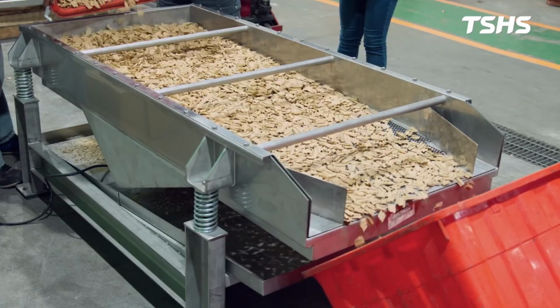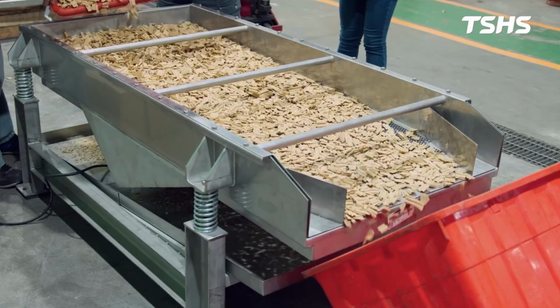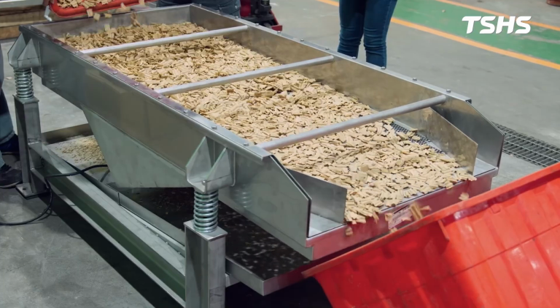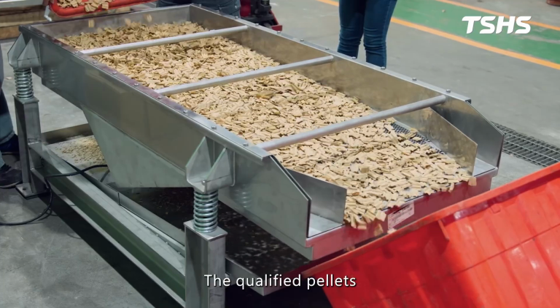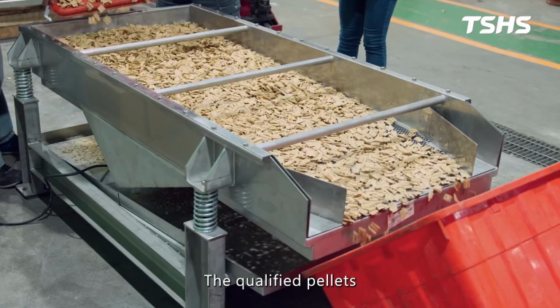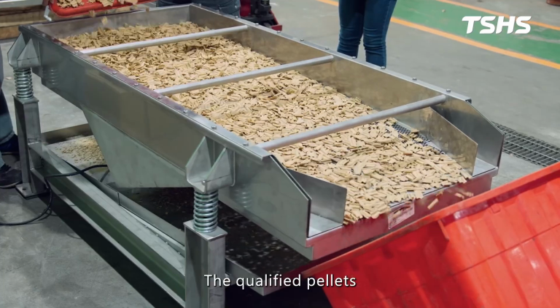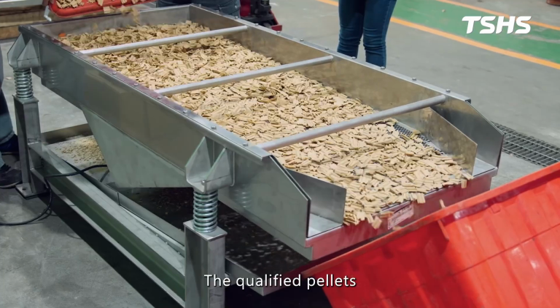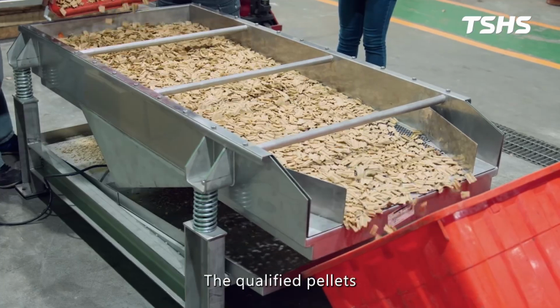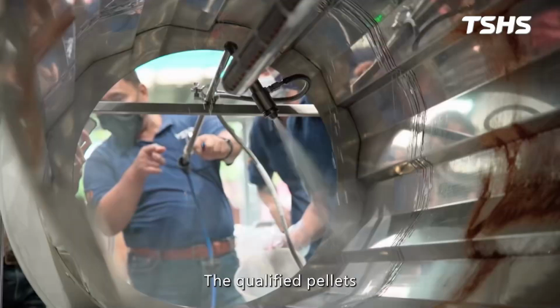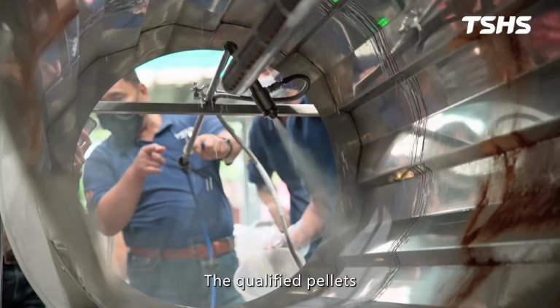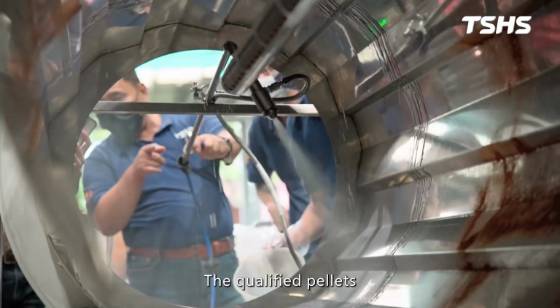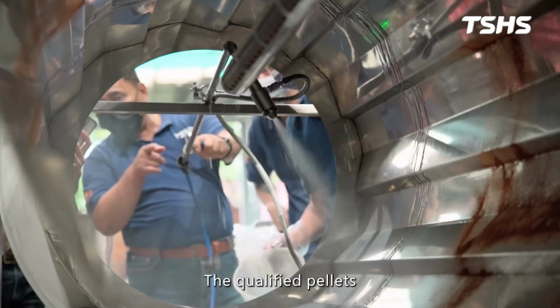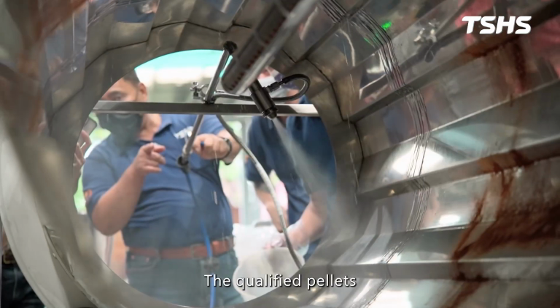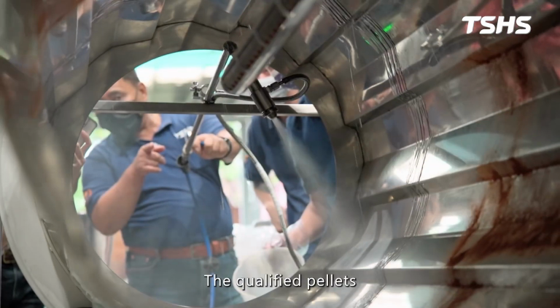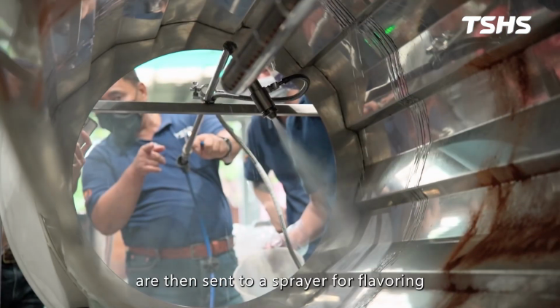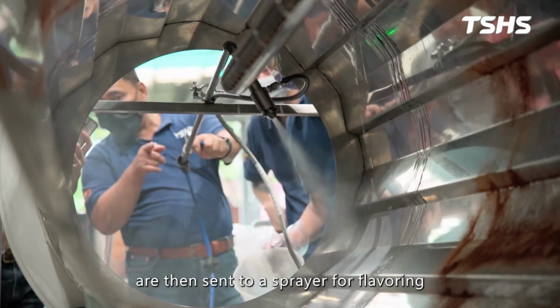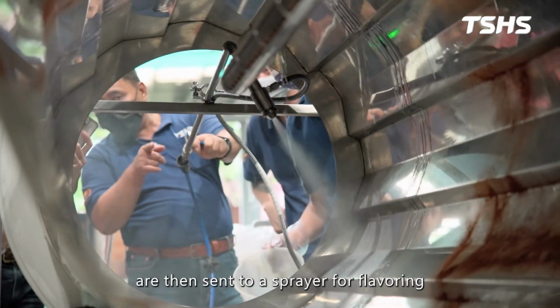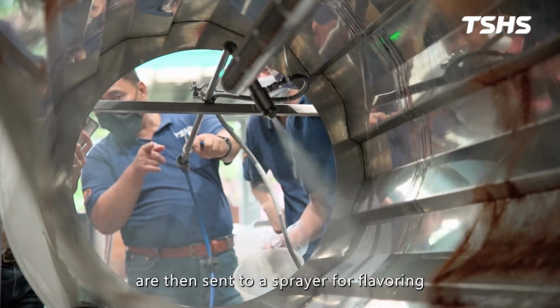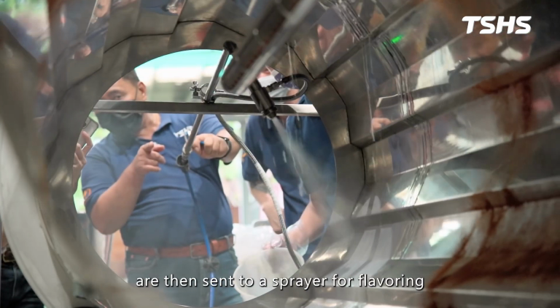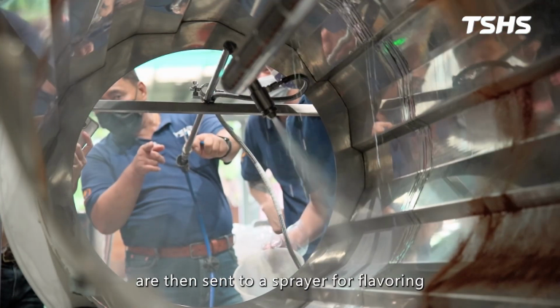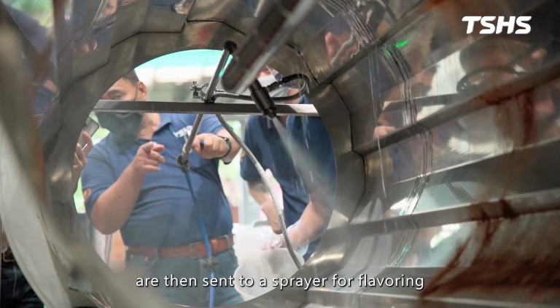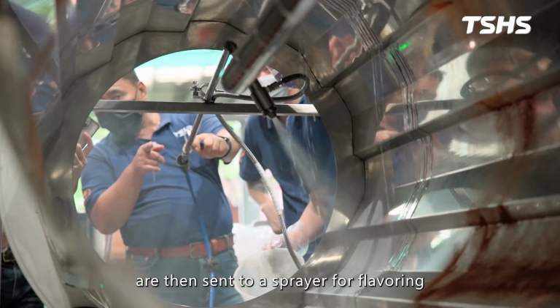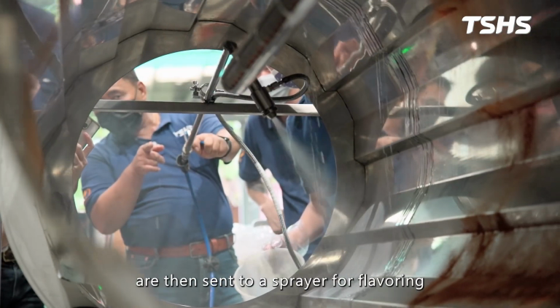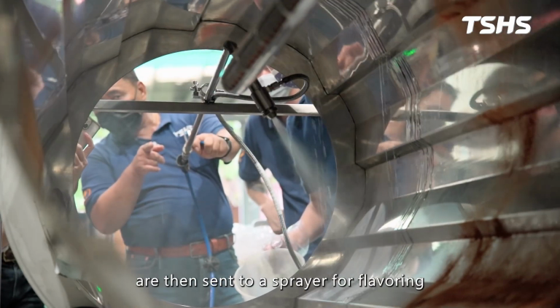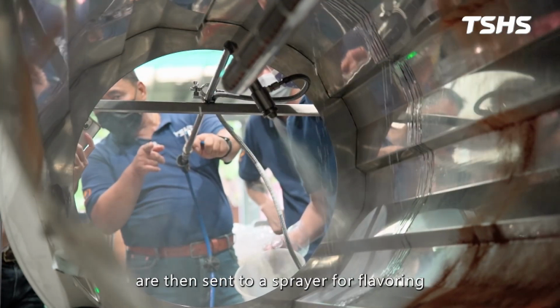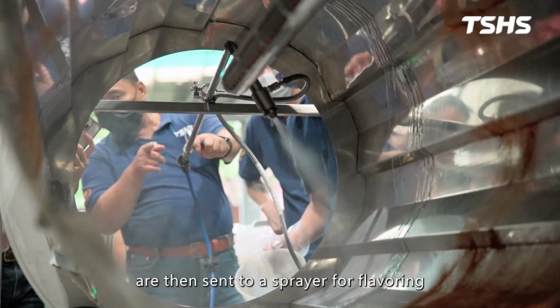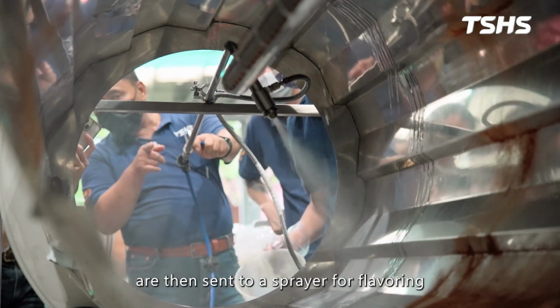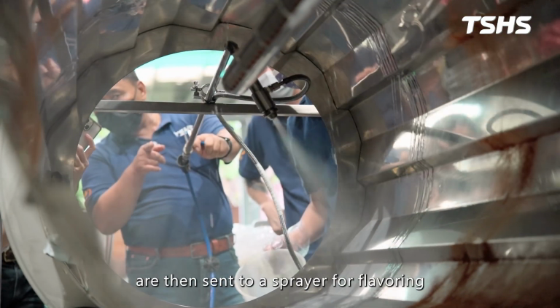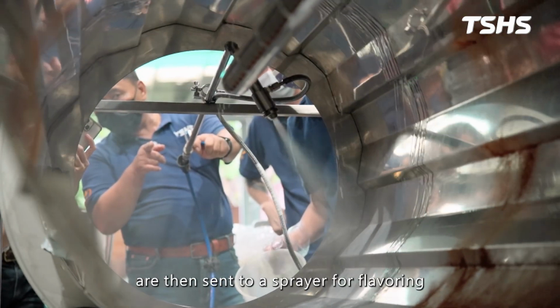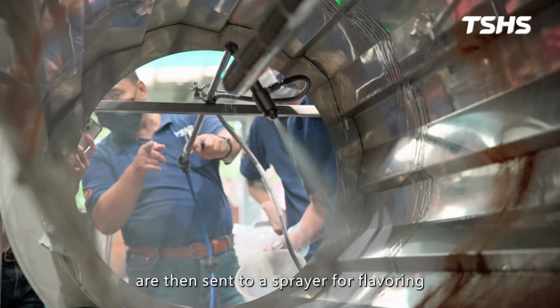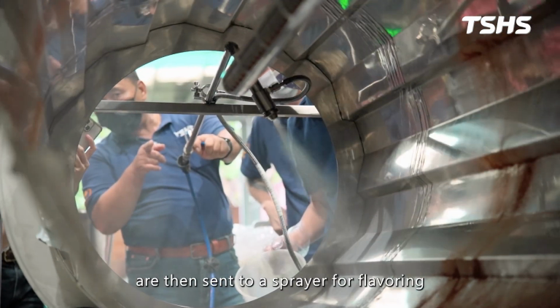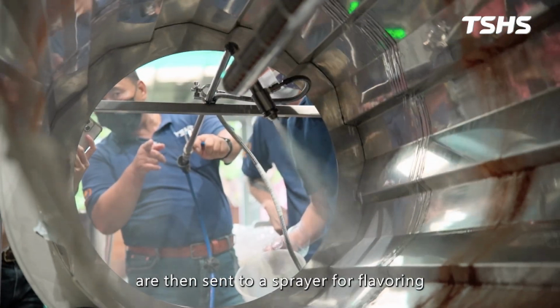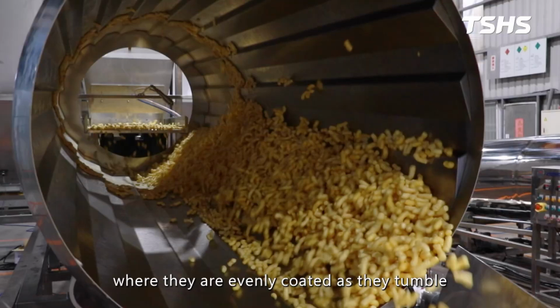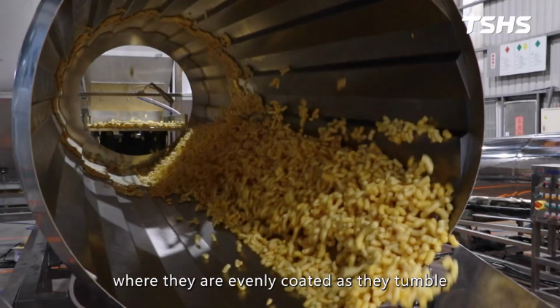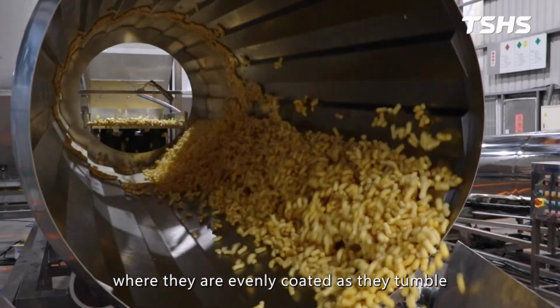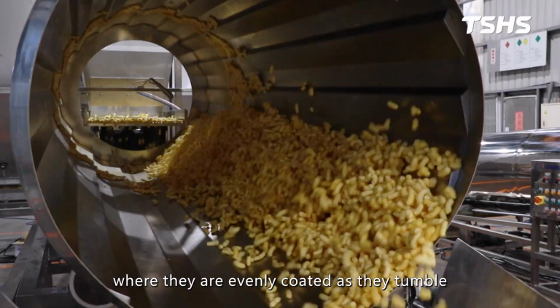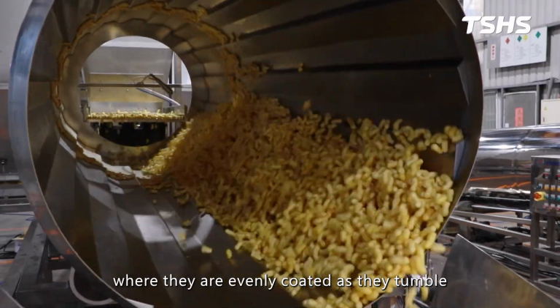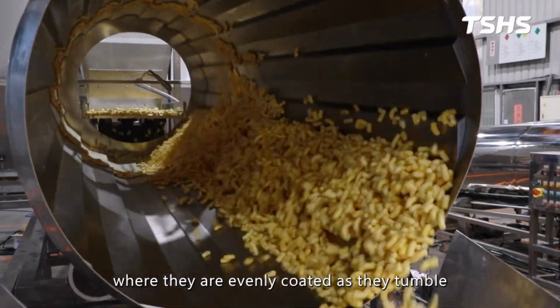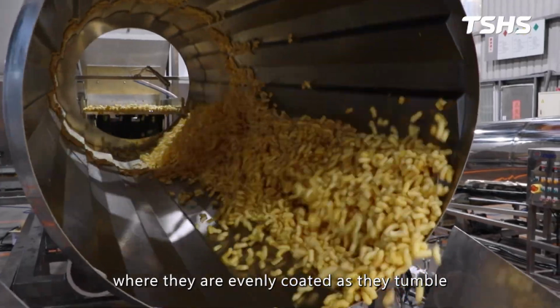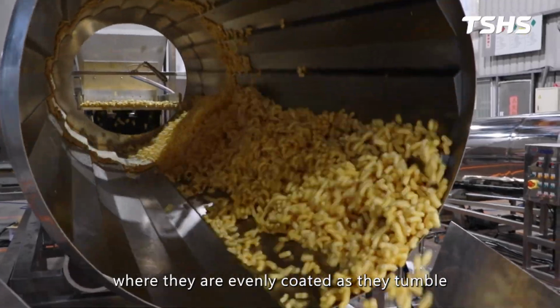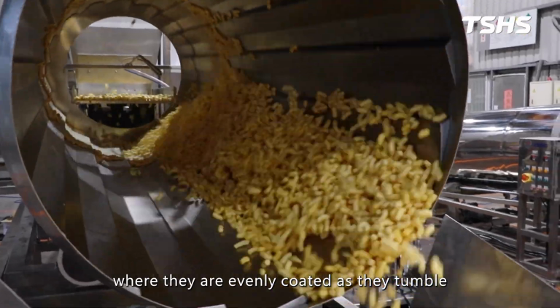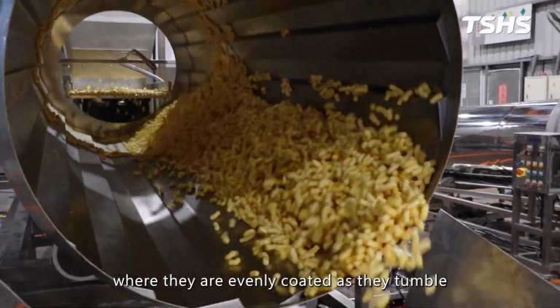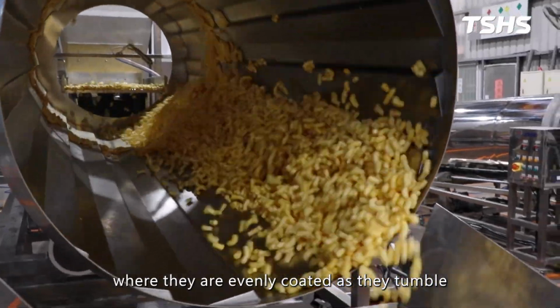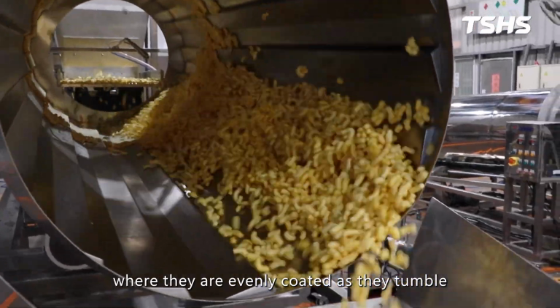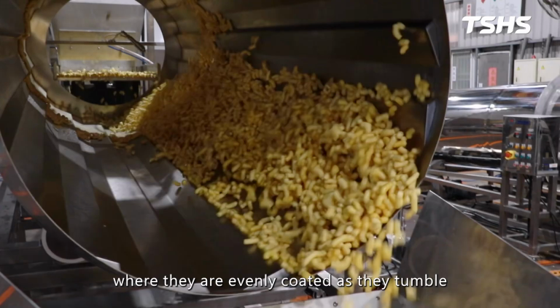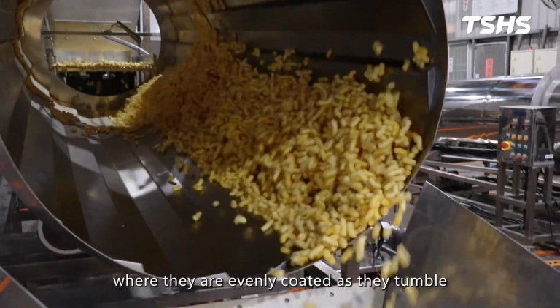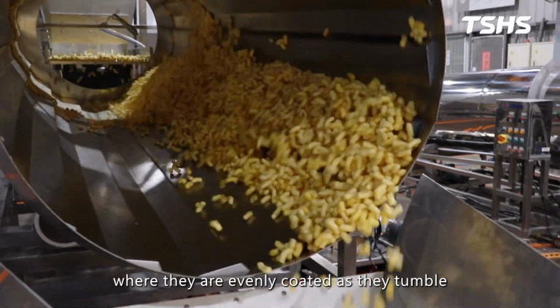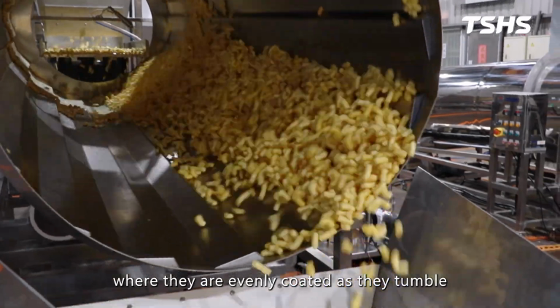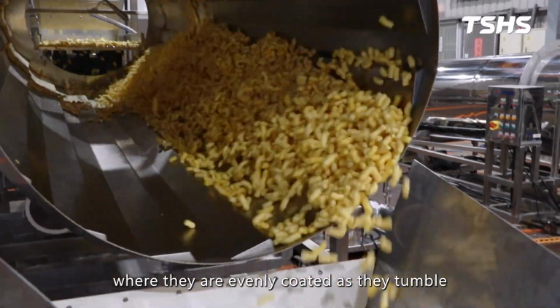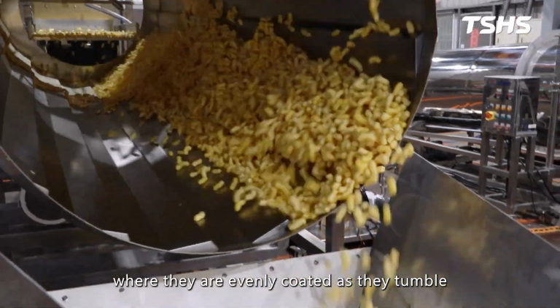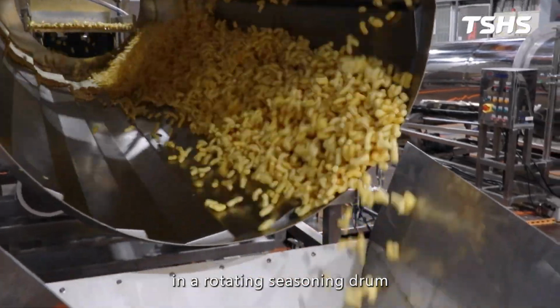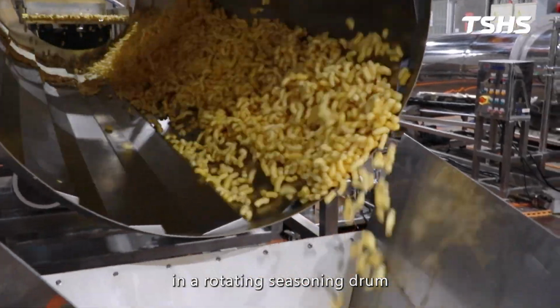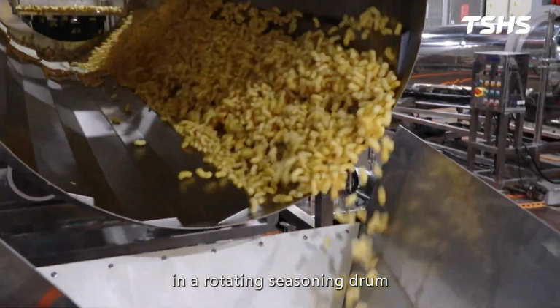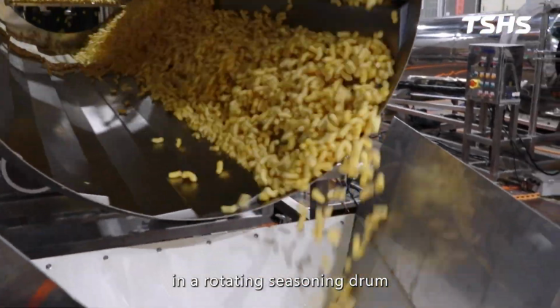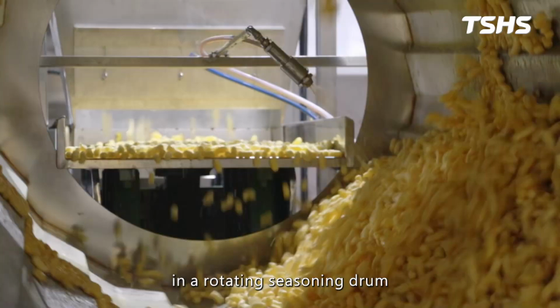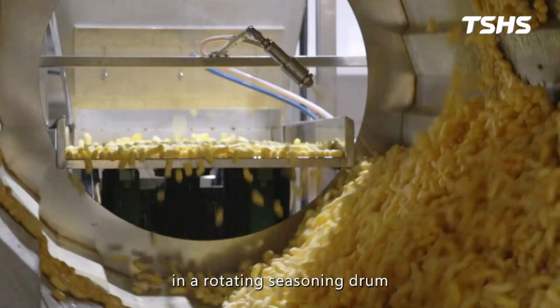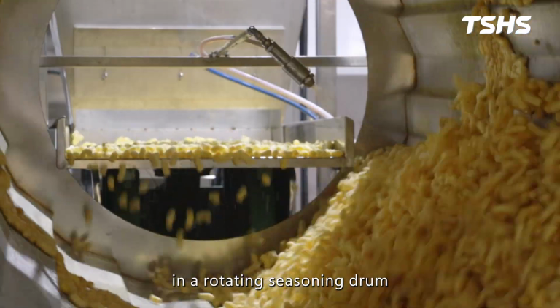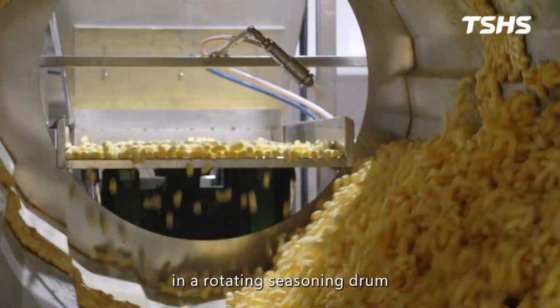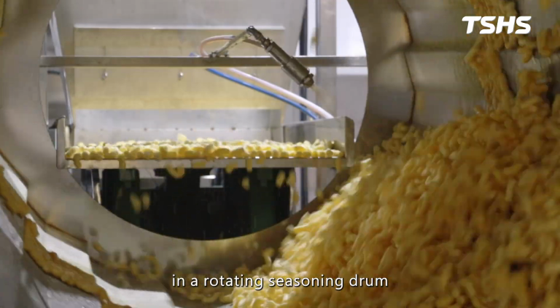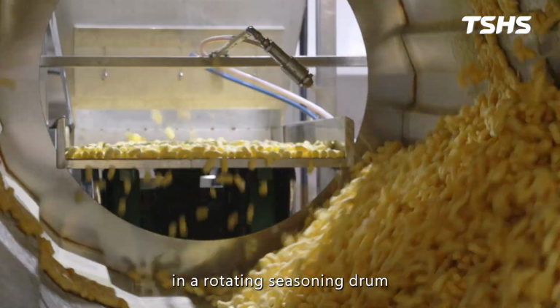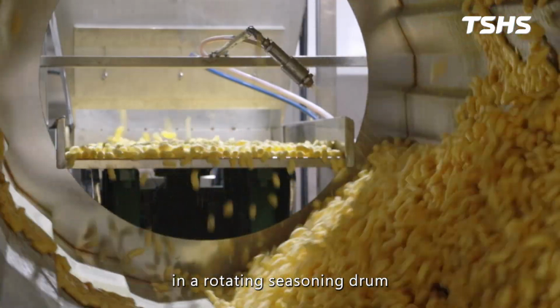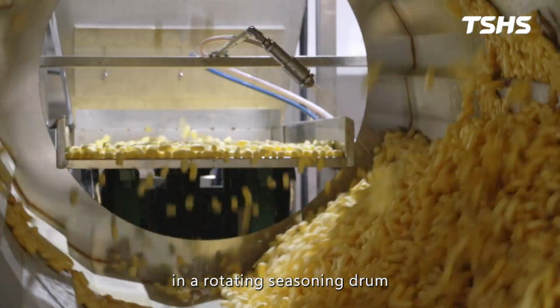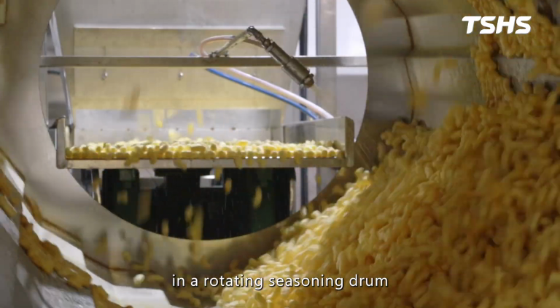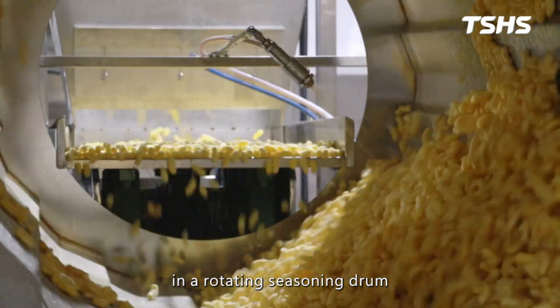The qualified pellets are then sent to a sprayer for flavoring, where they are evenly coated as they tumble in a rotating seasoning drum.